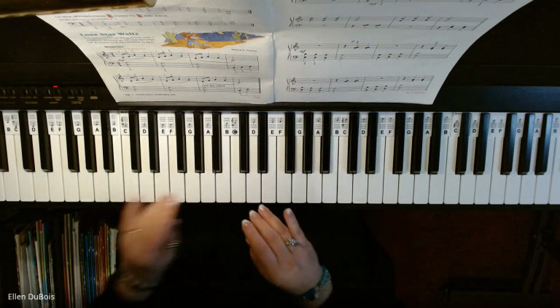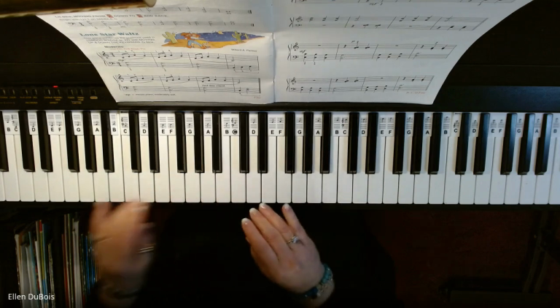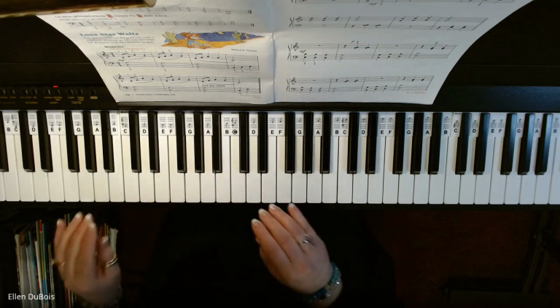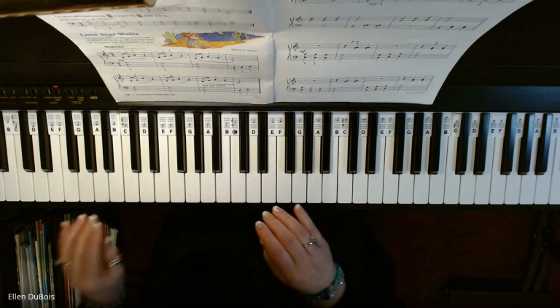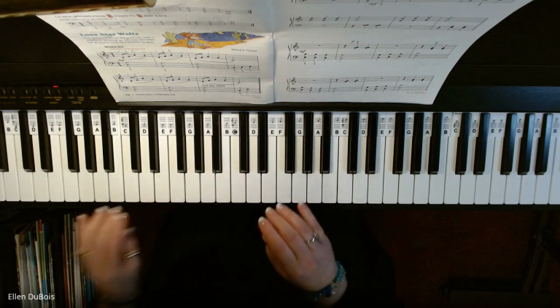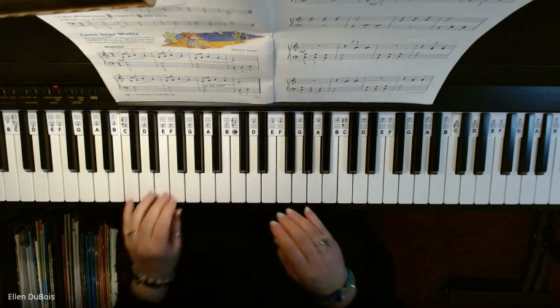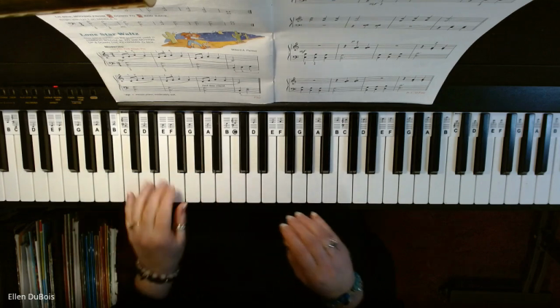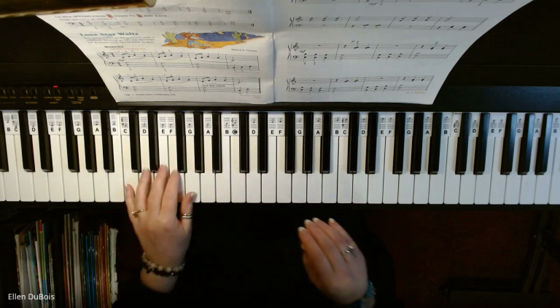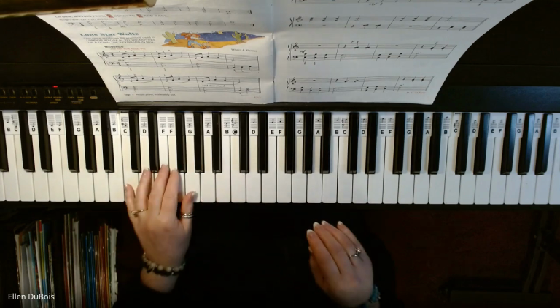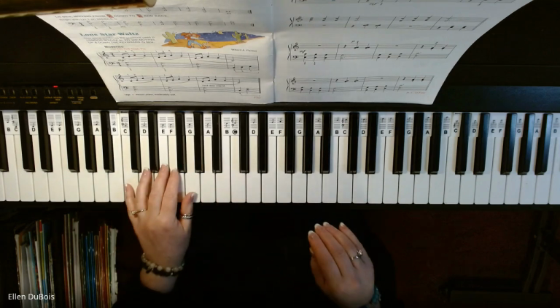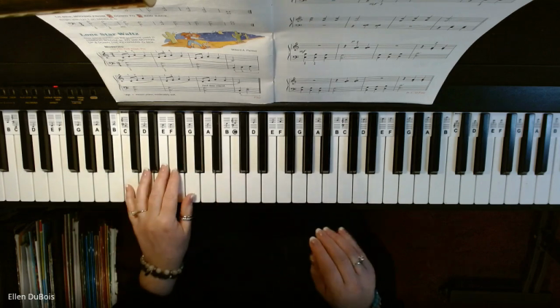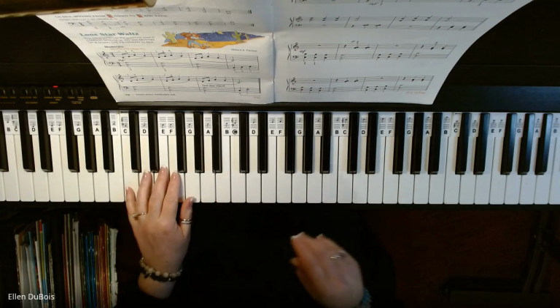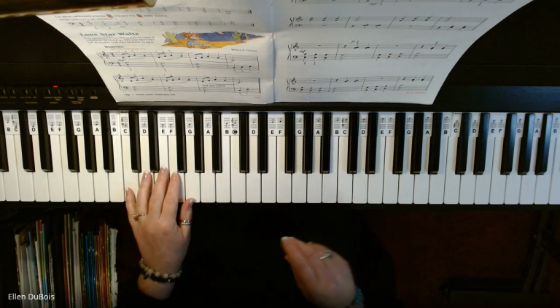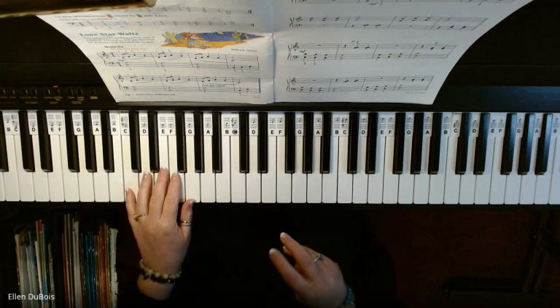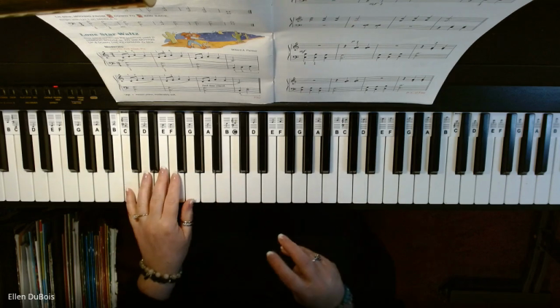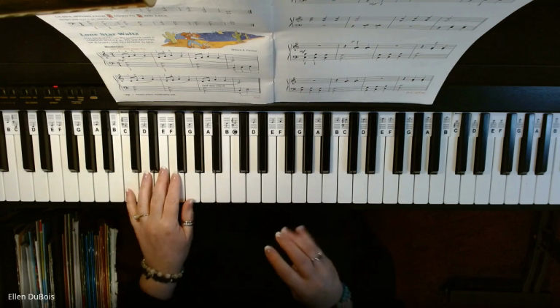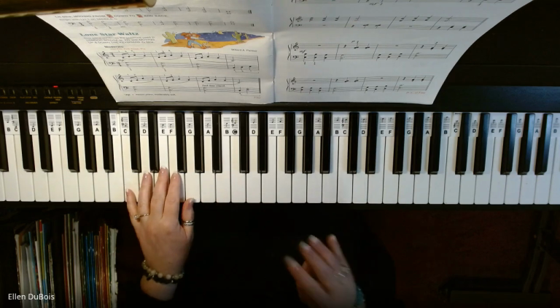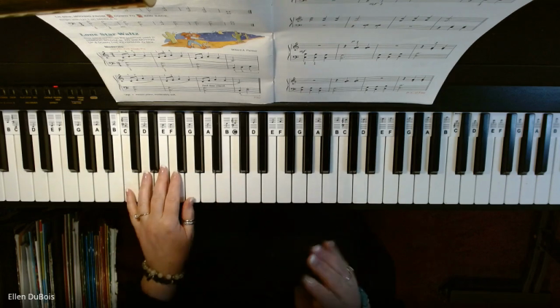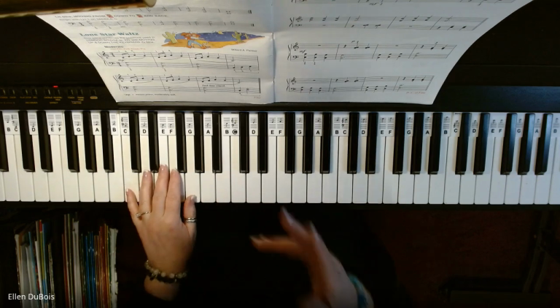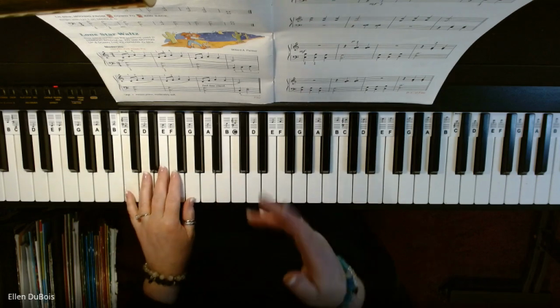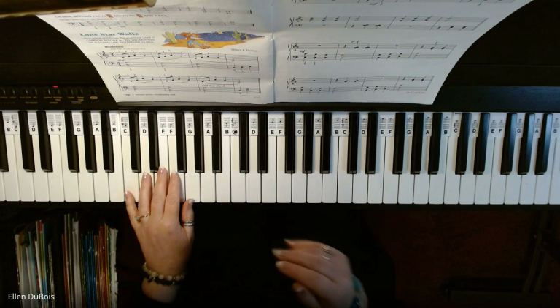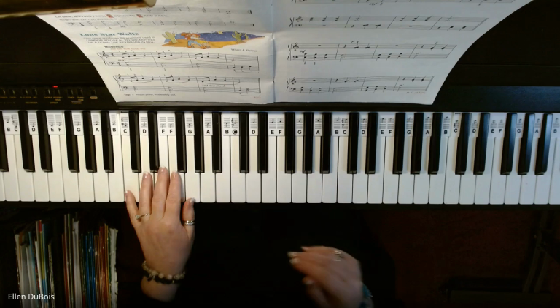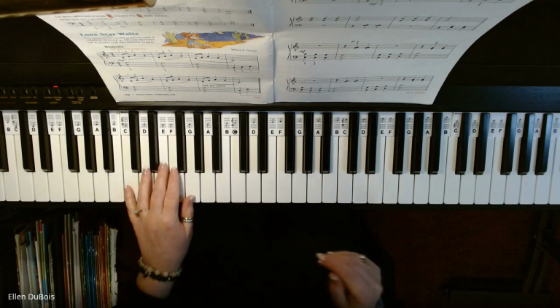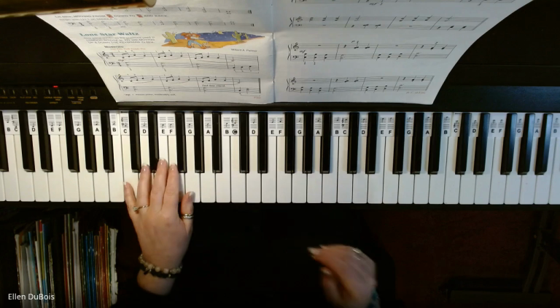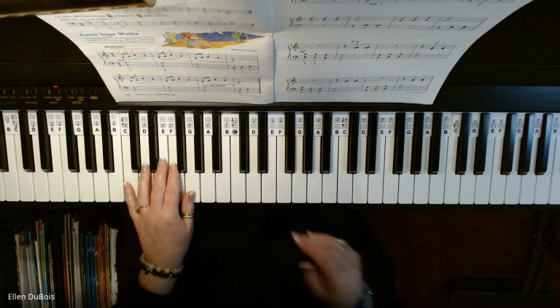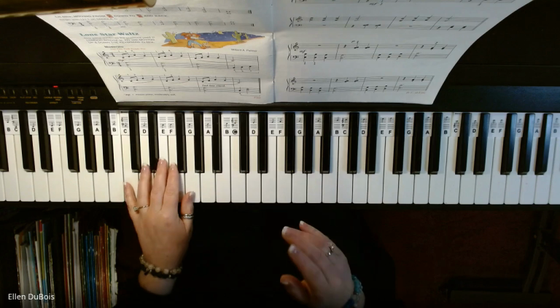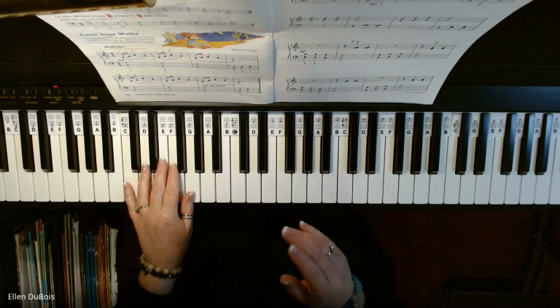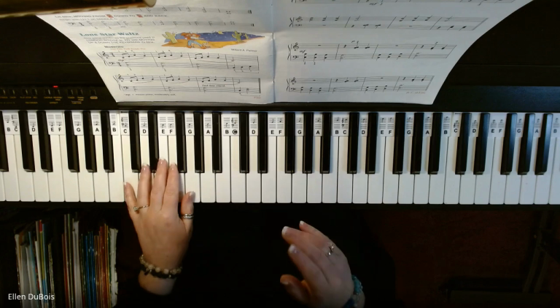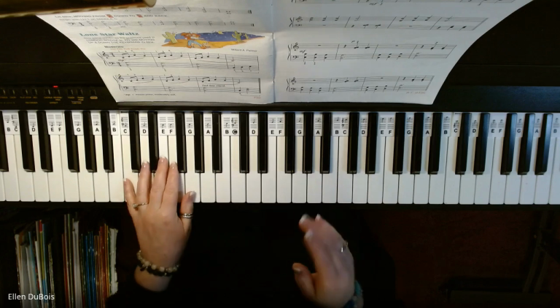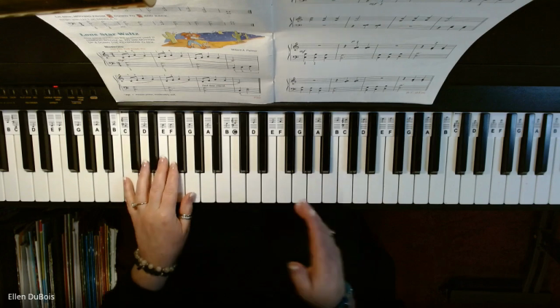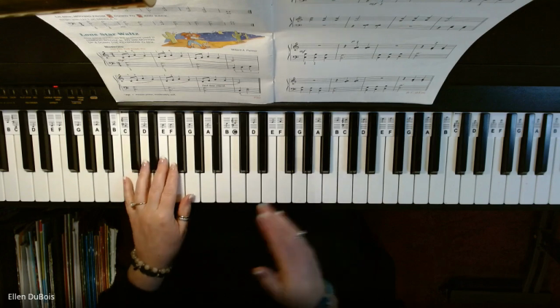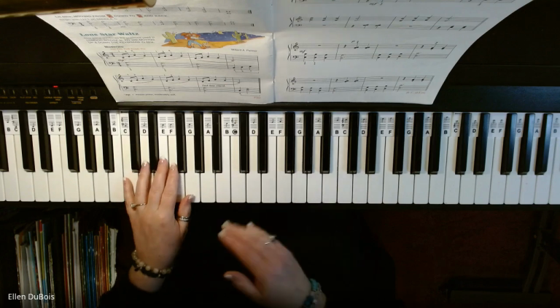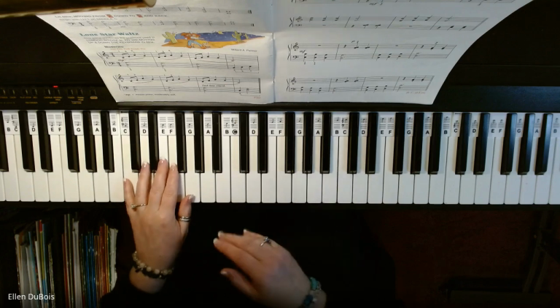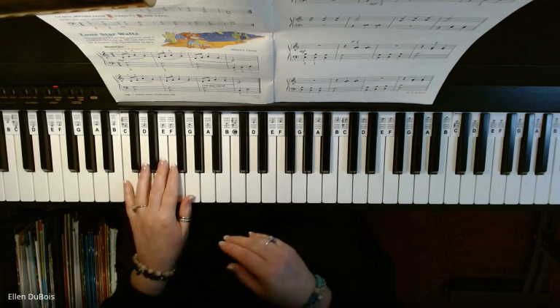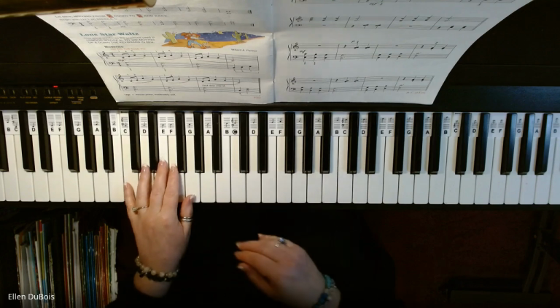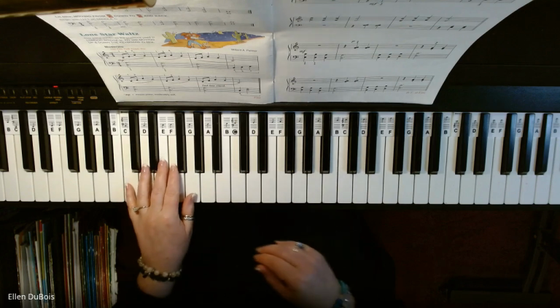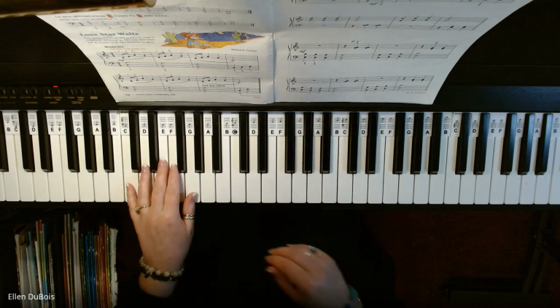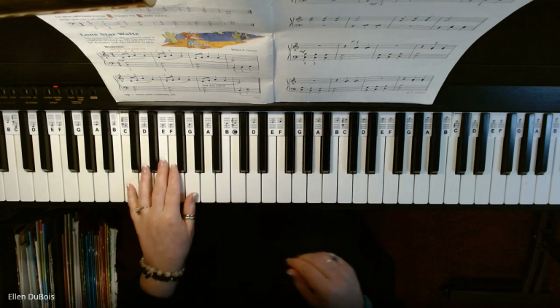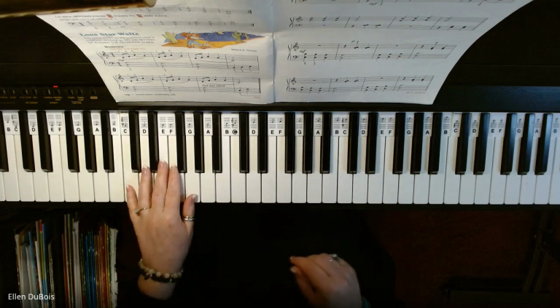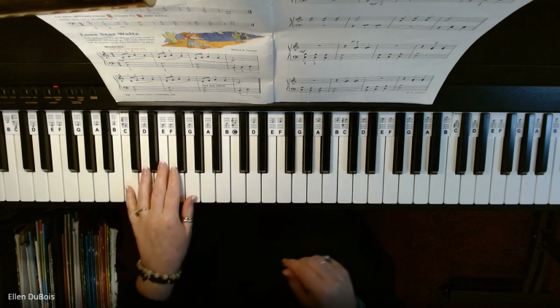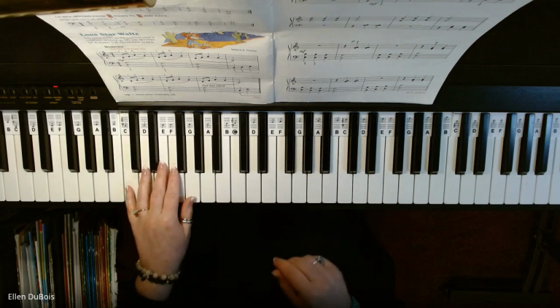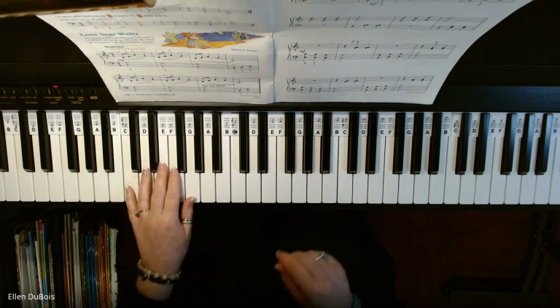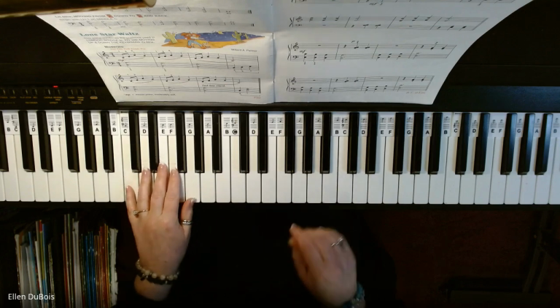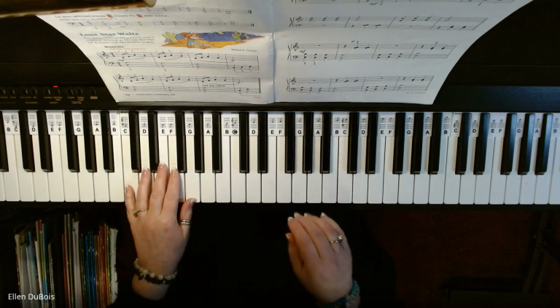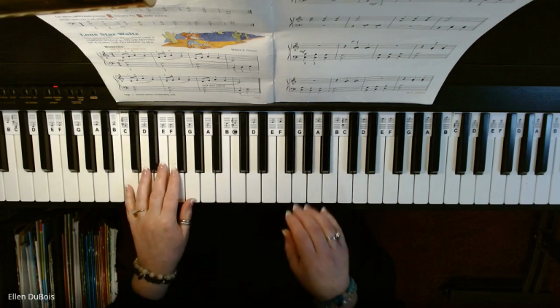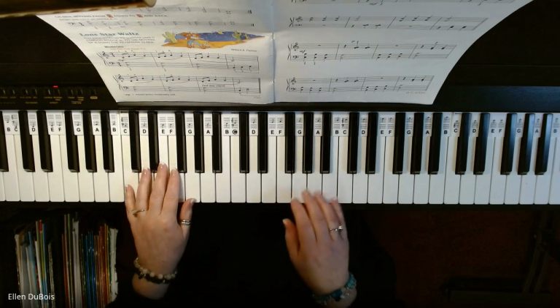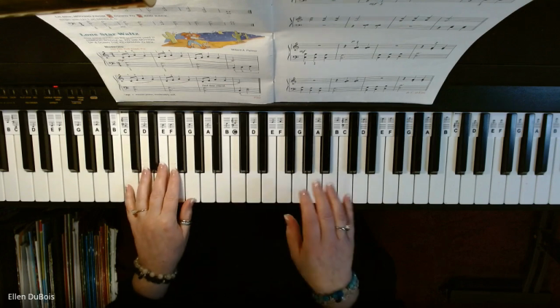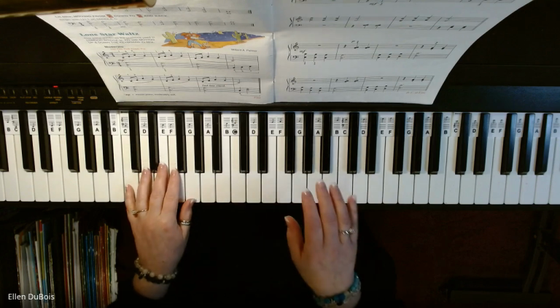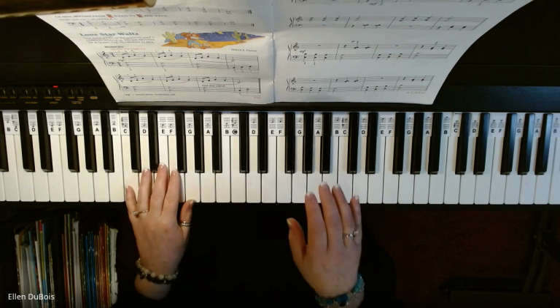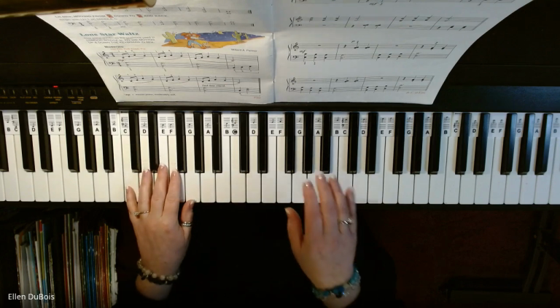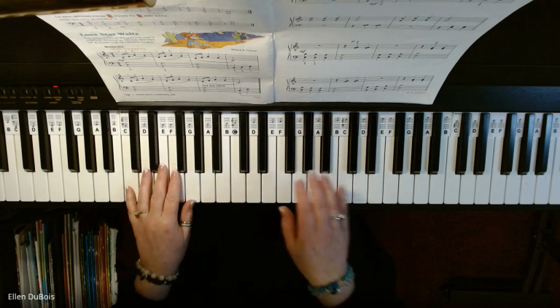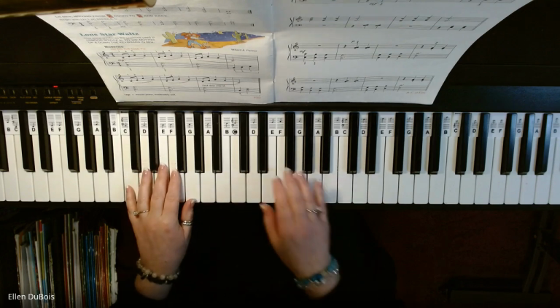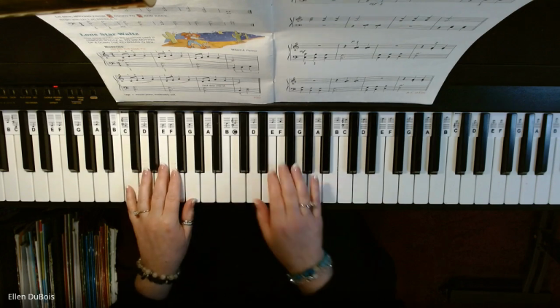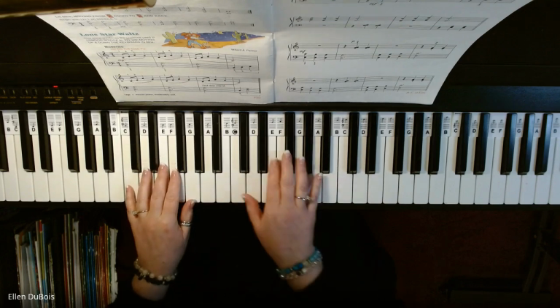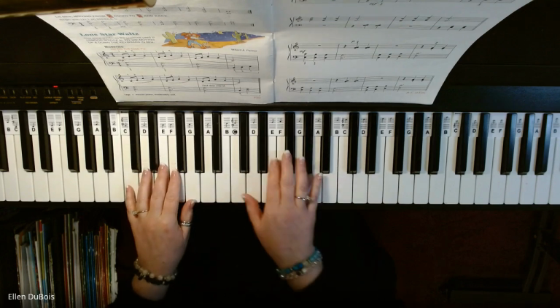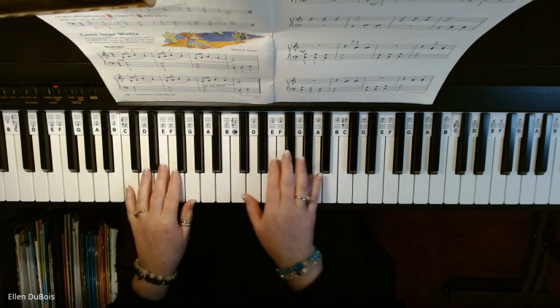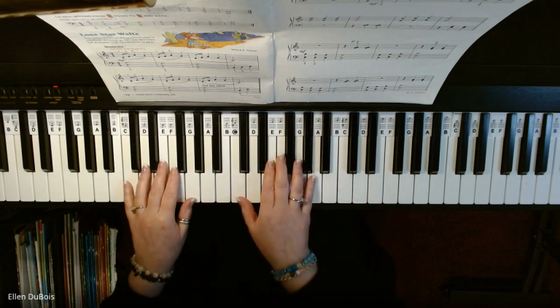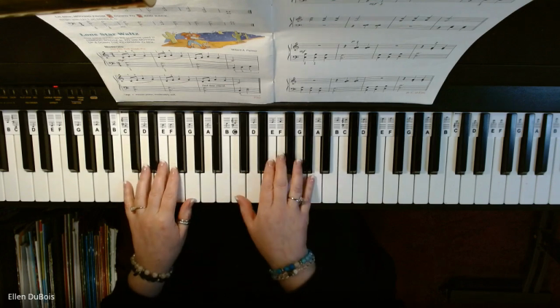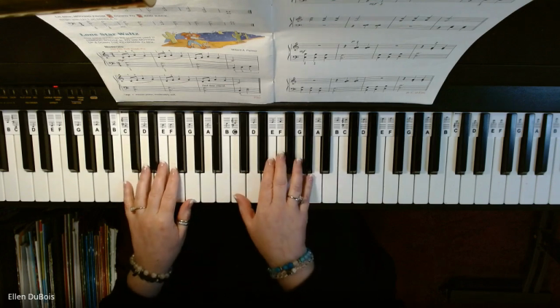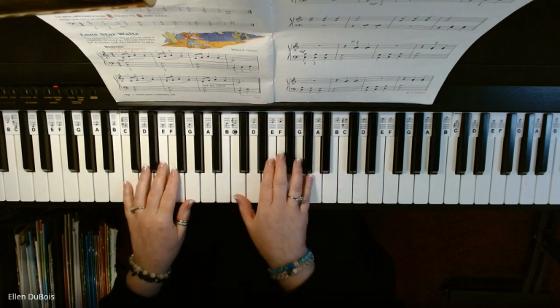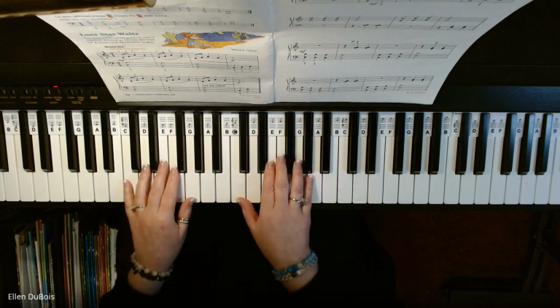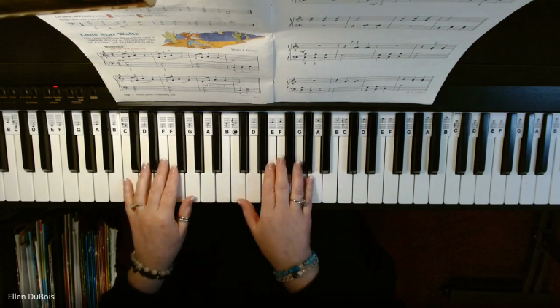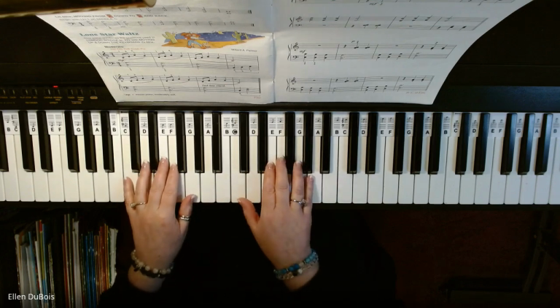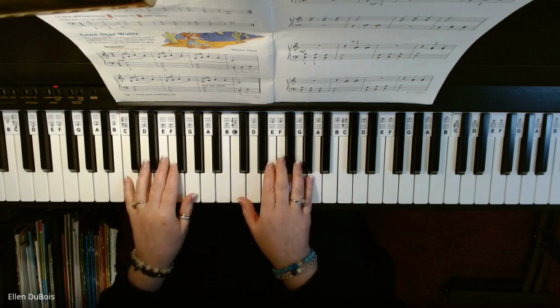So this is how this song goes. It's on page 26, and Lone Star Waltz is the title.